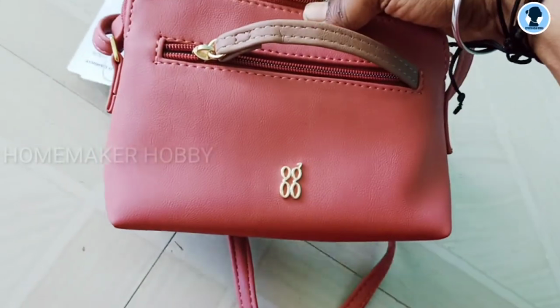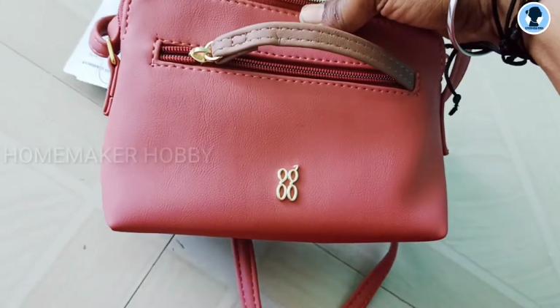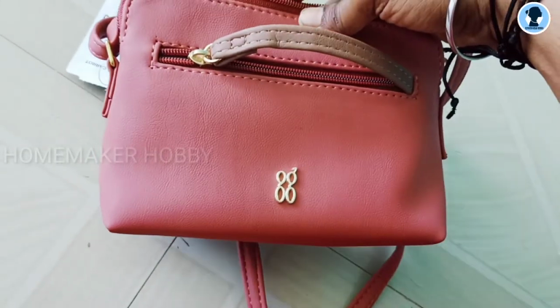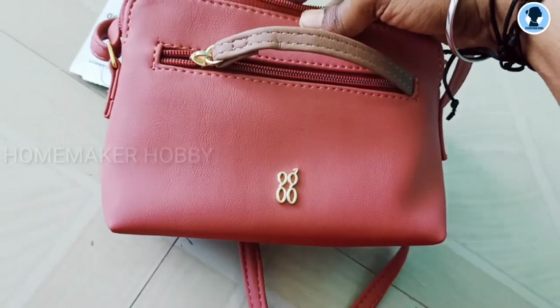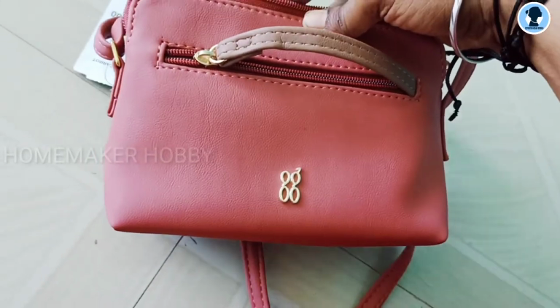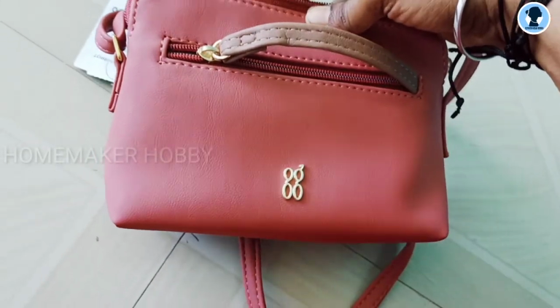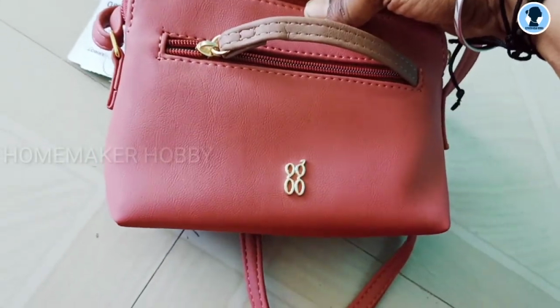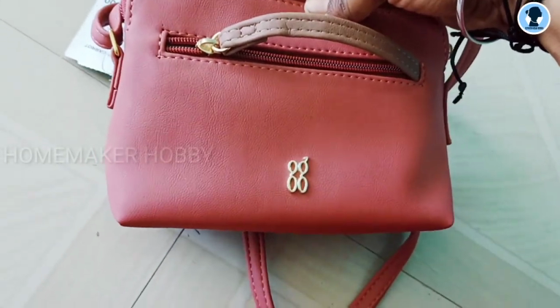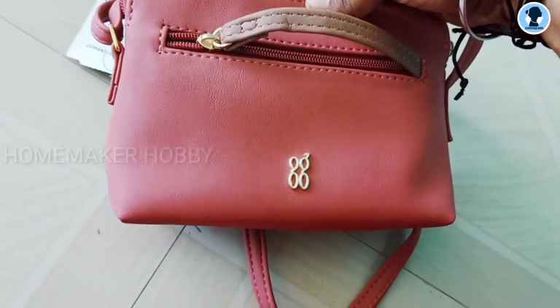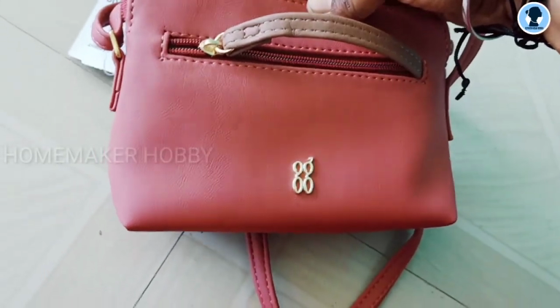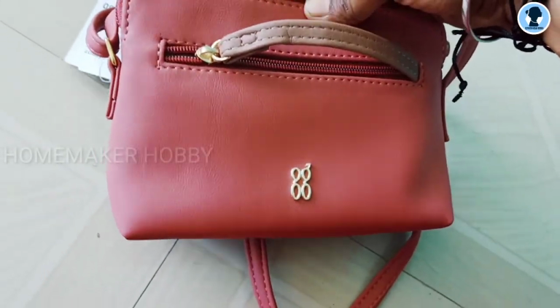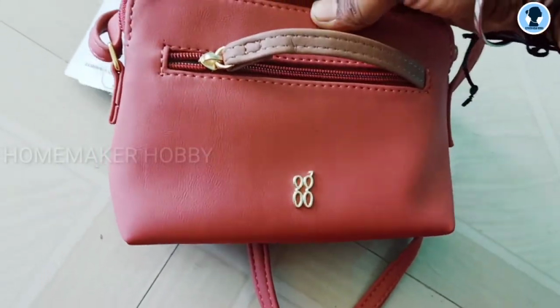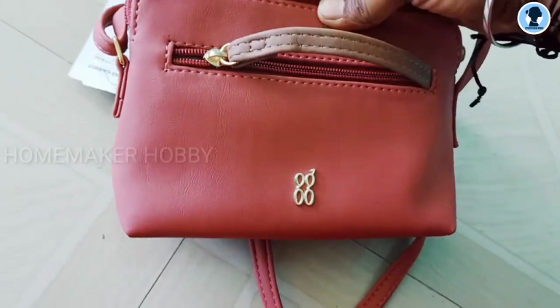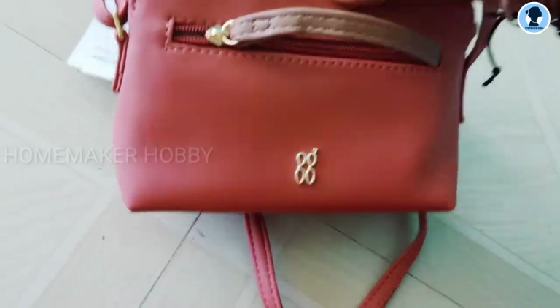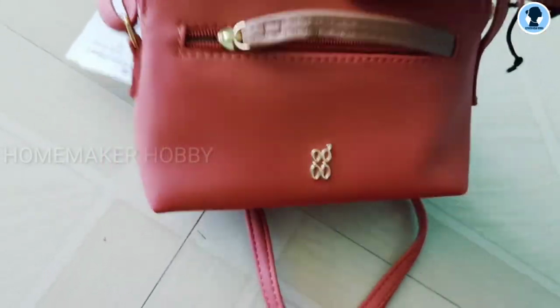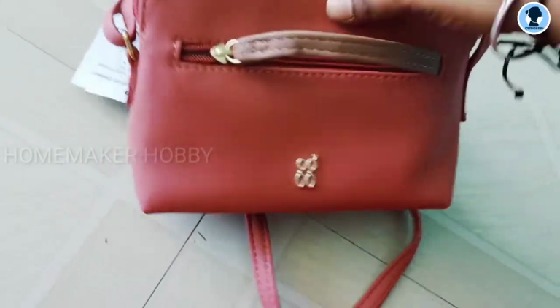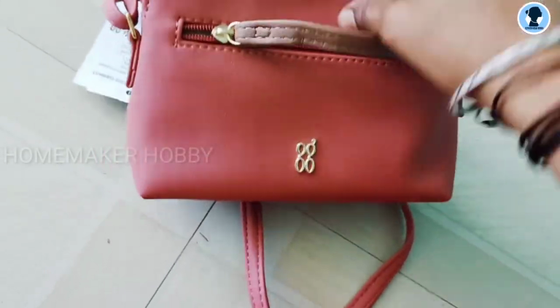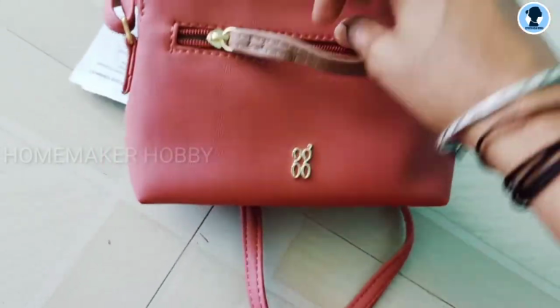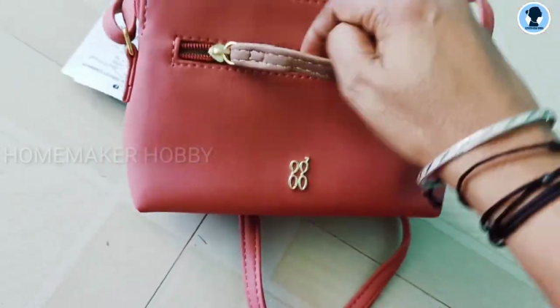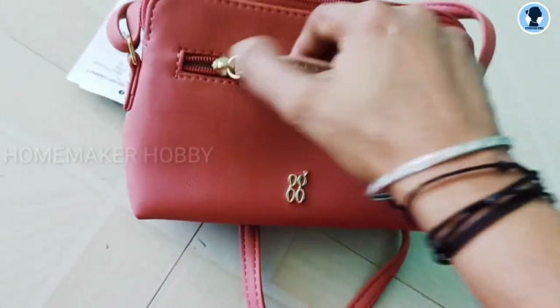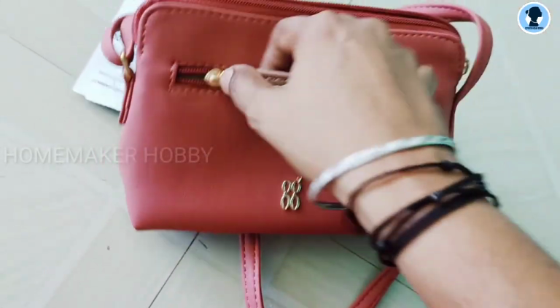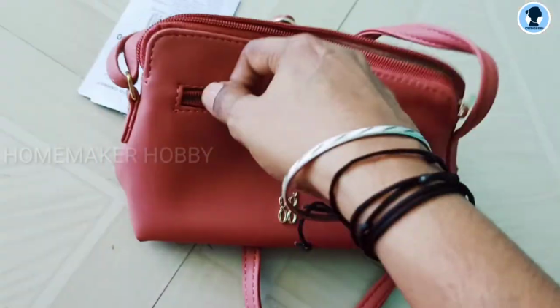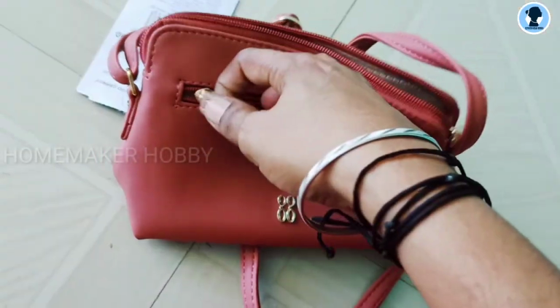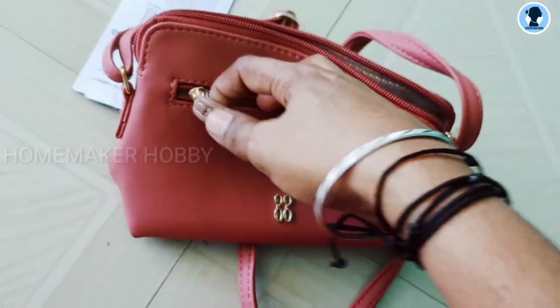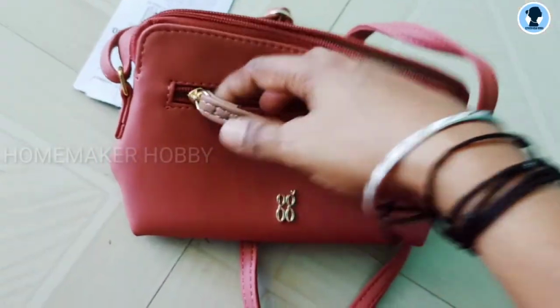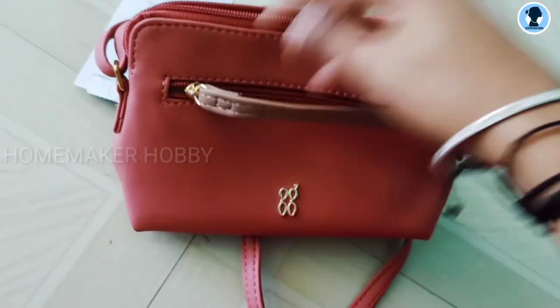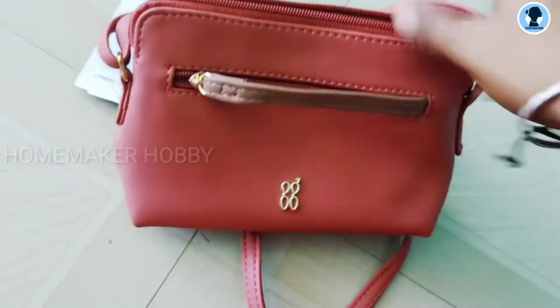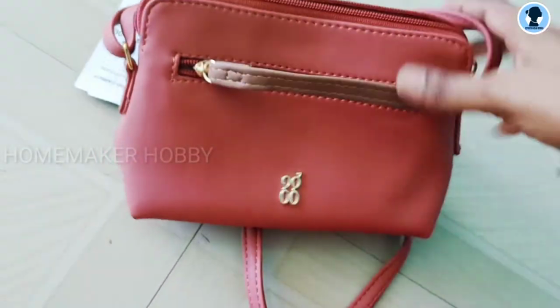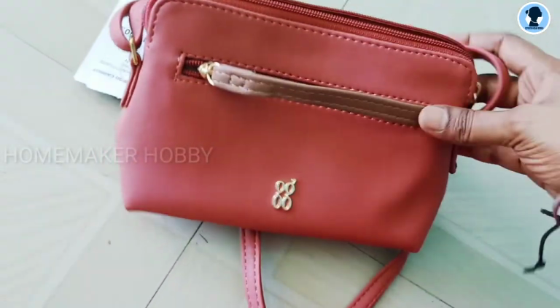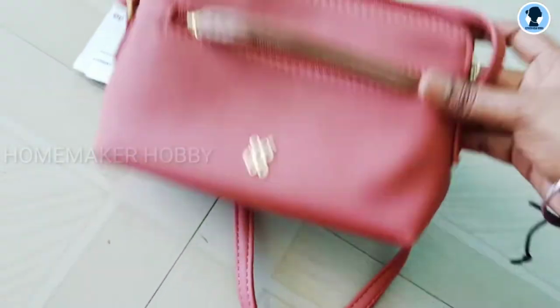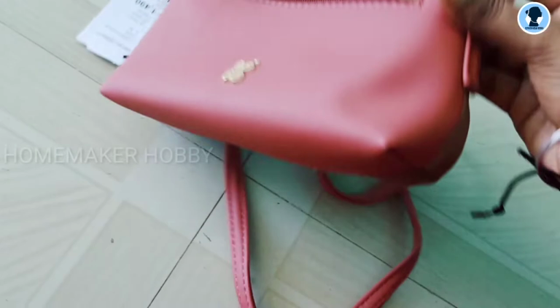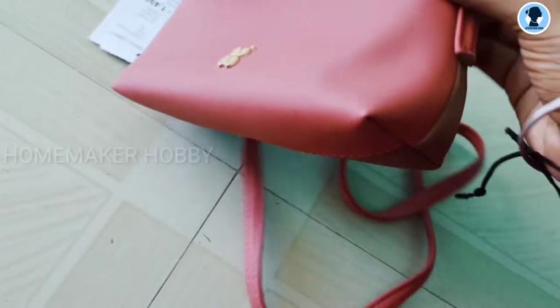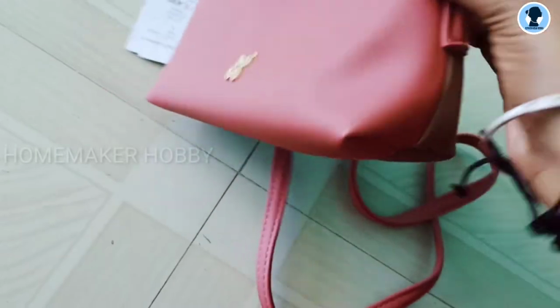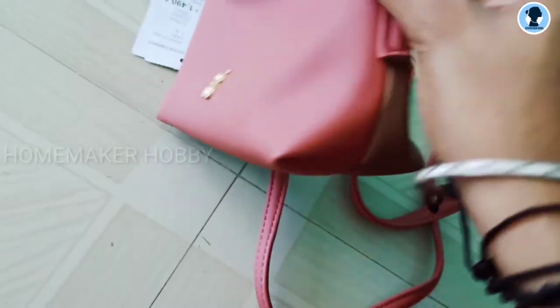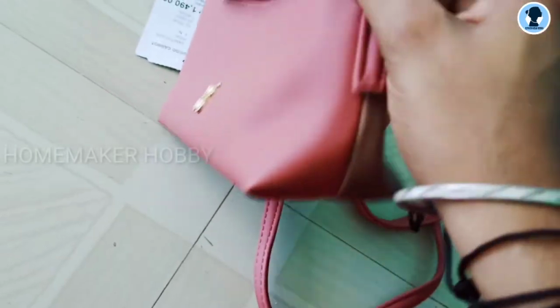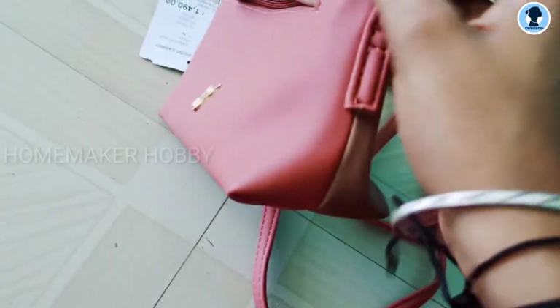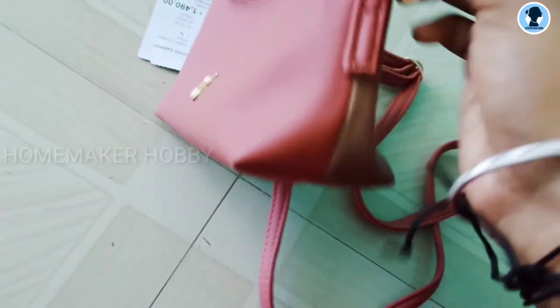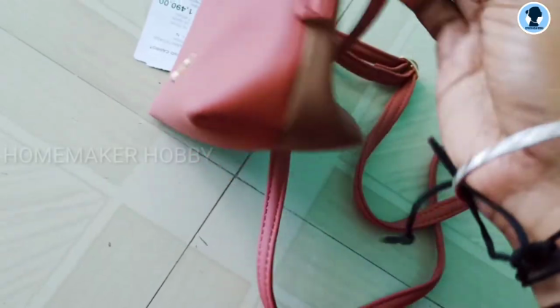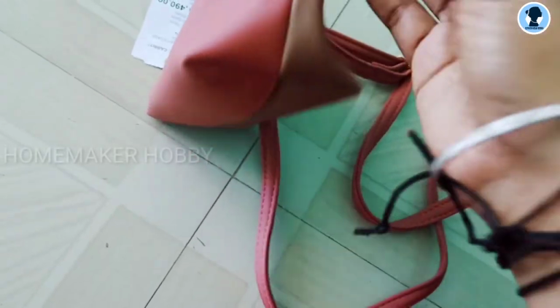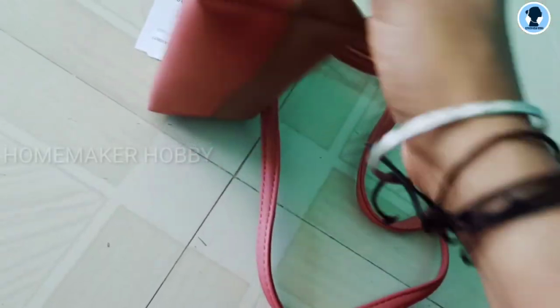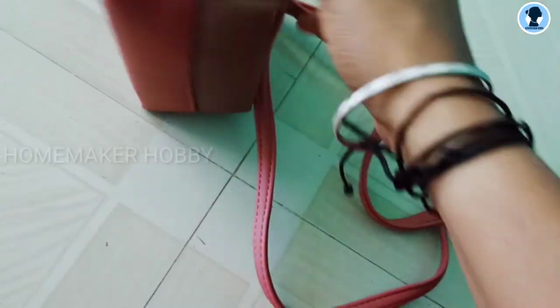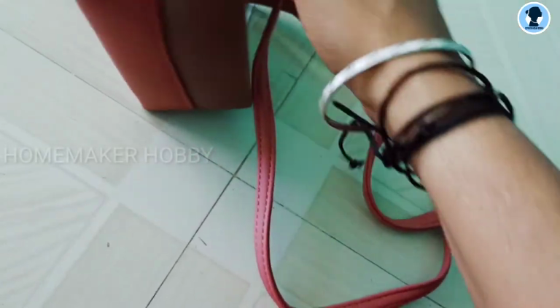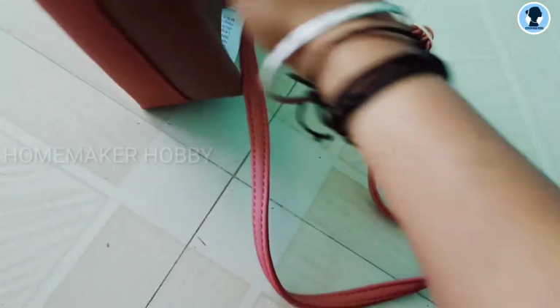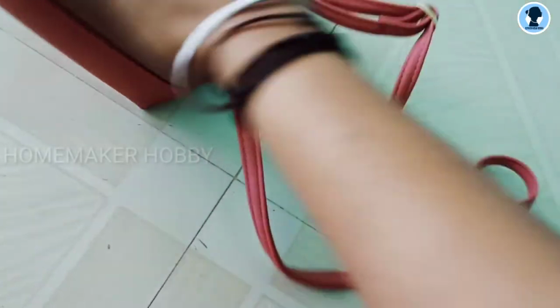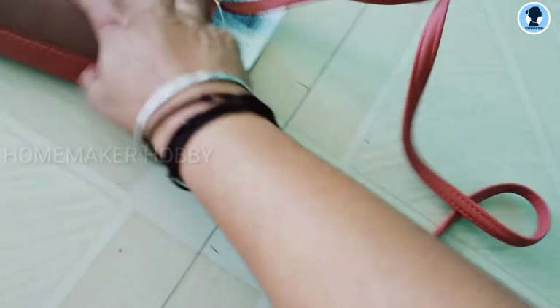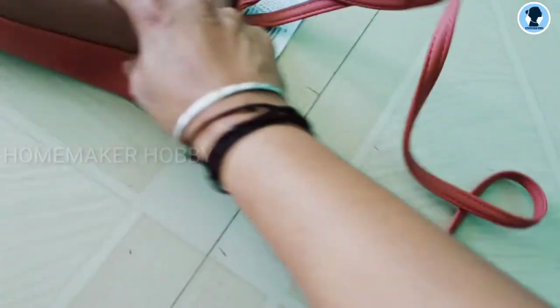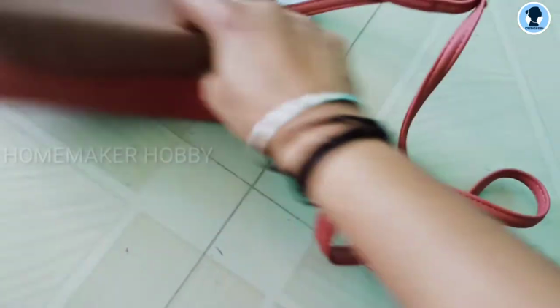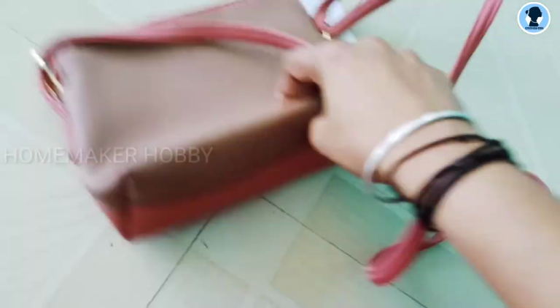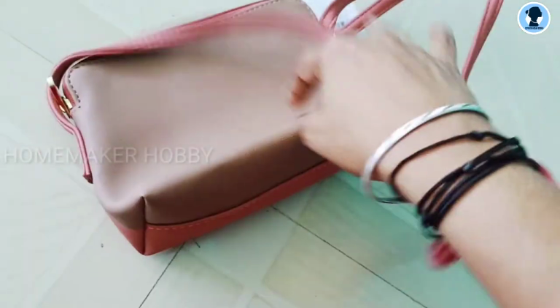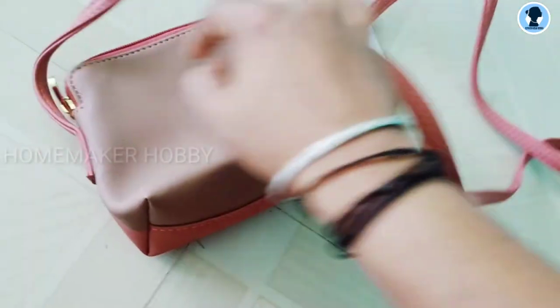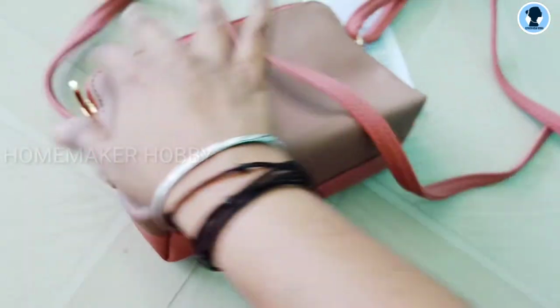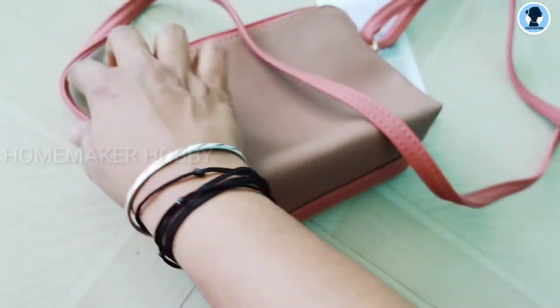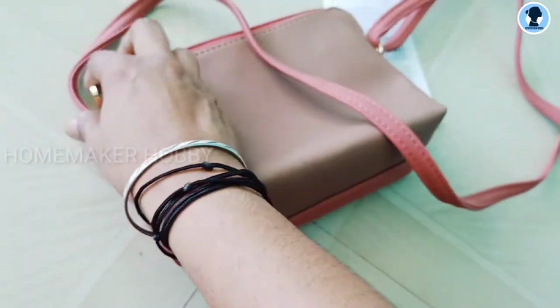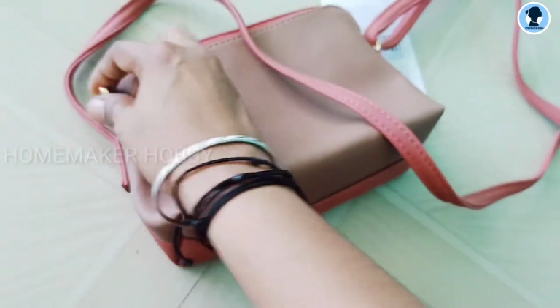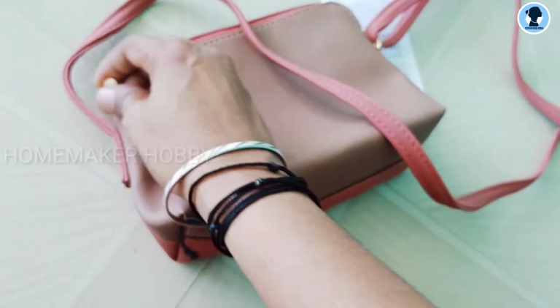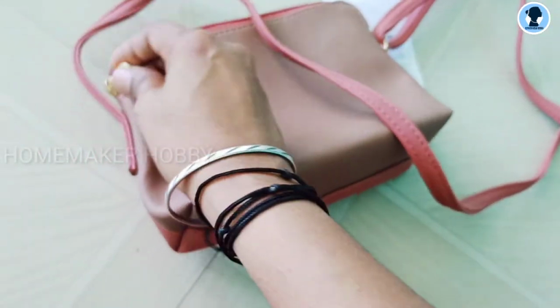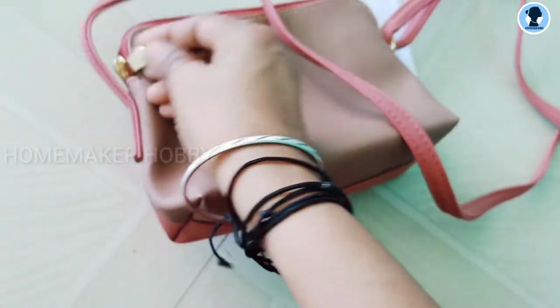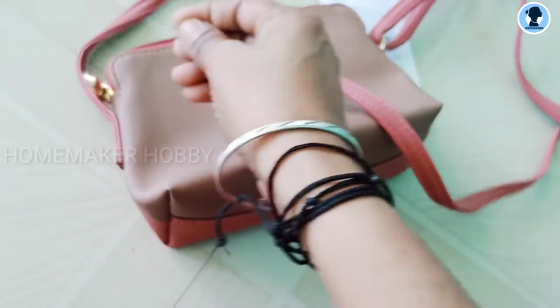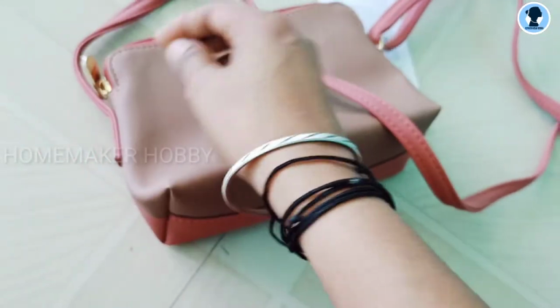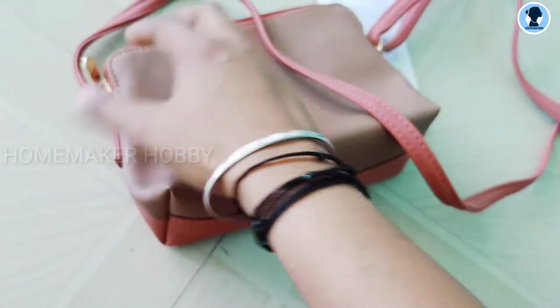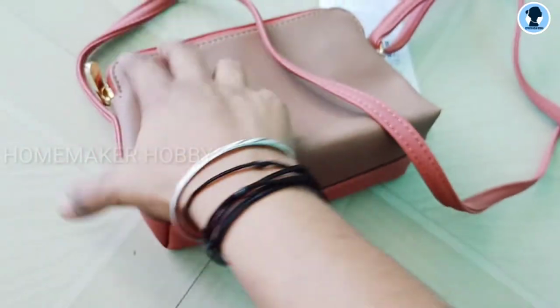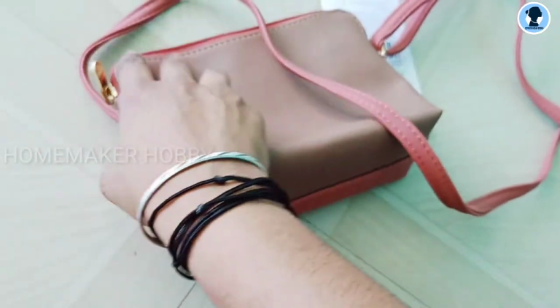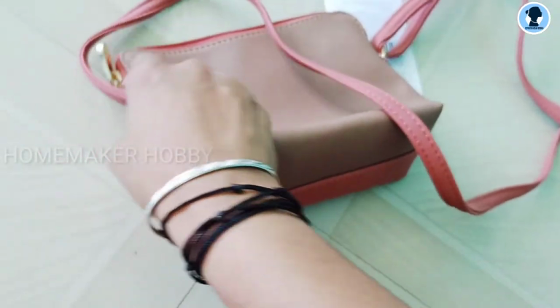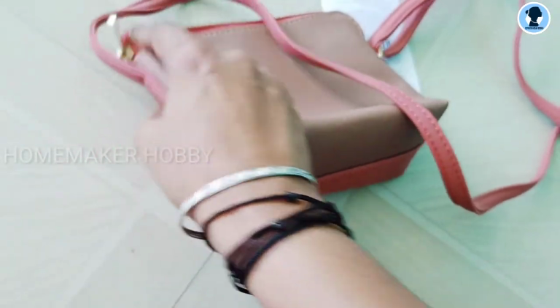It is a purse and the bag has a zip. You can put items in using the zip — it also features a brand name.